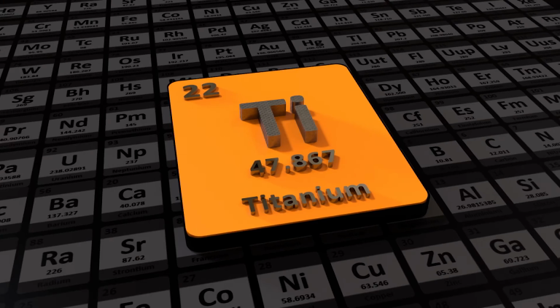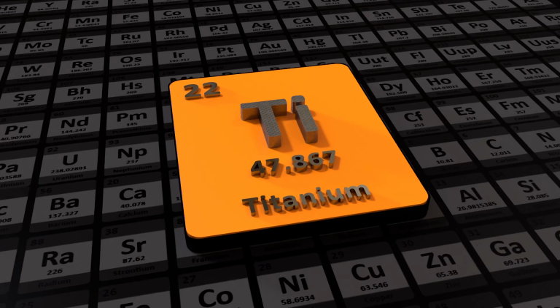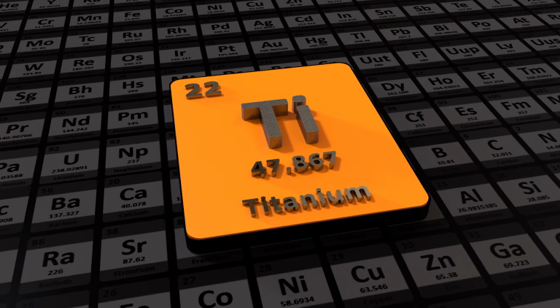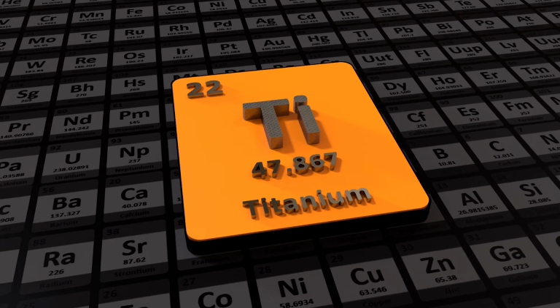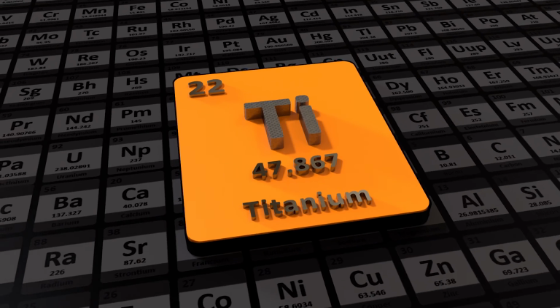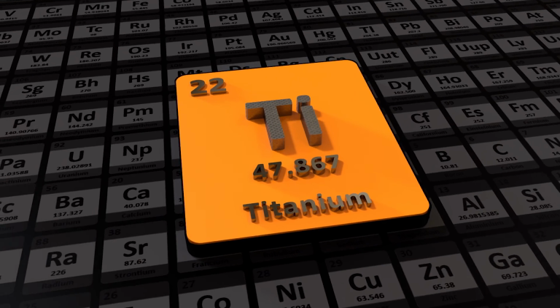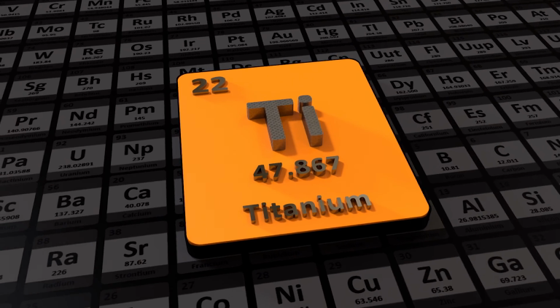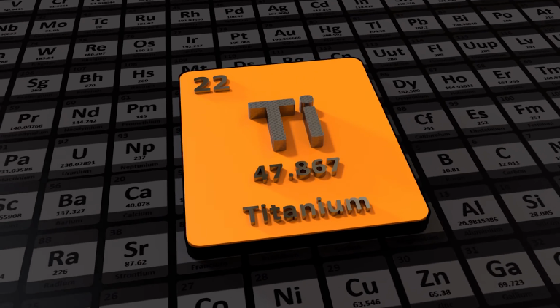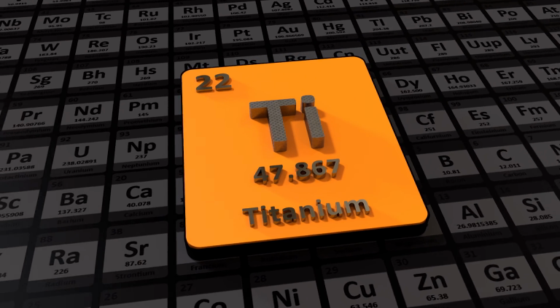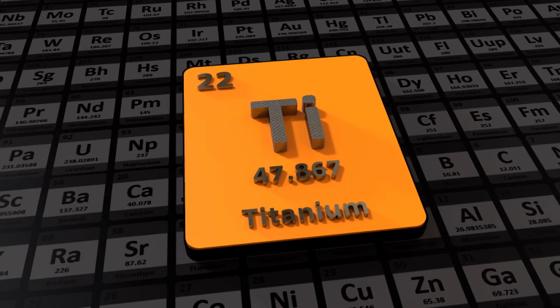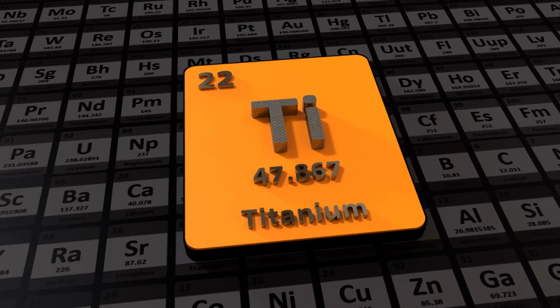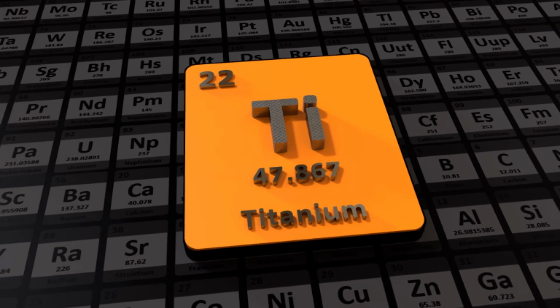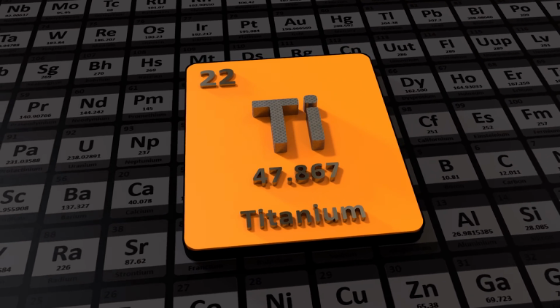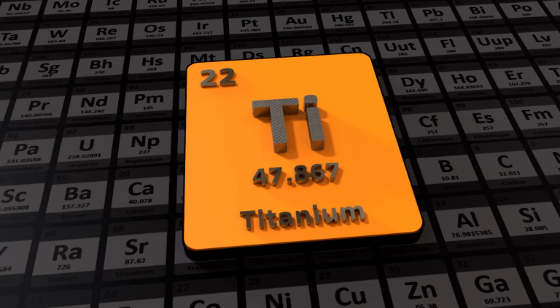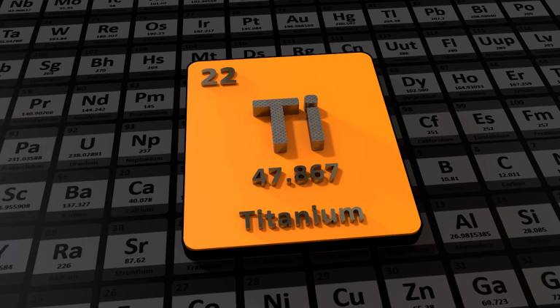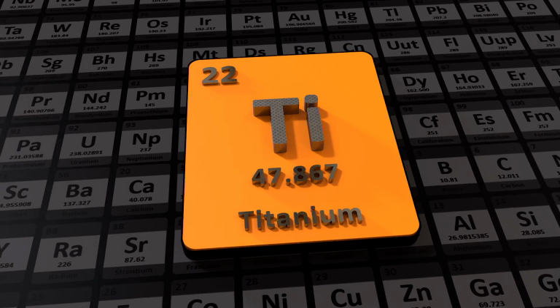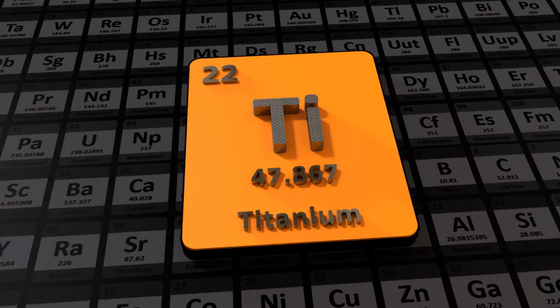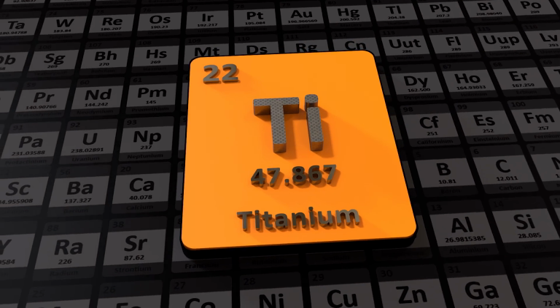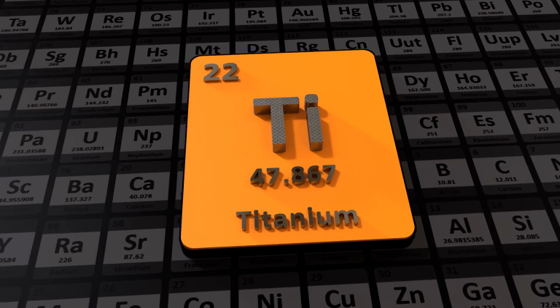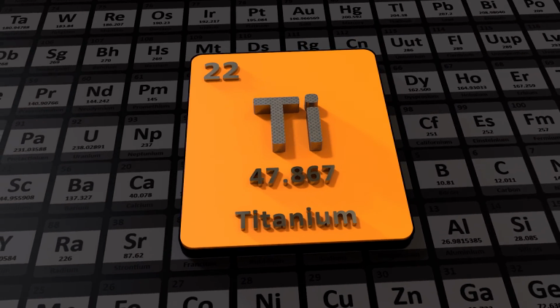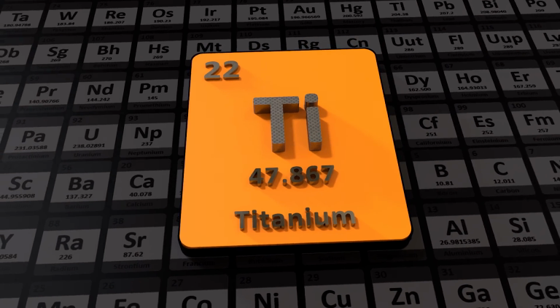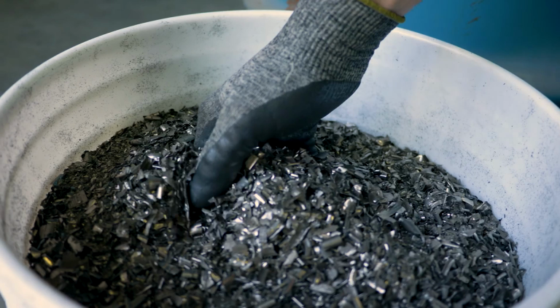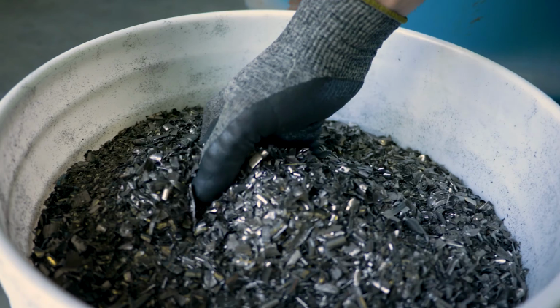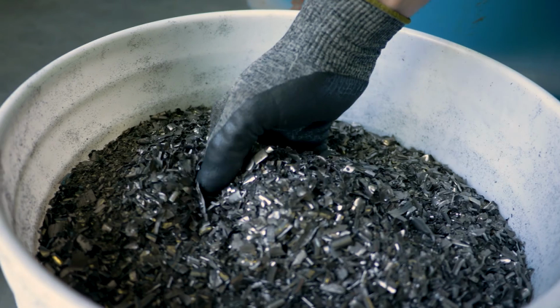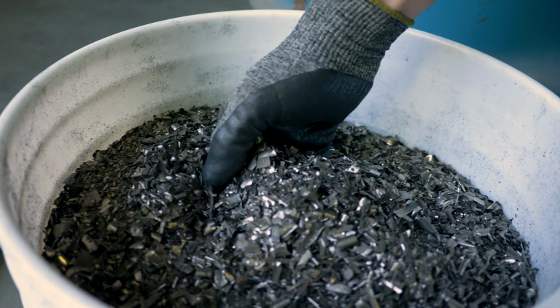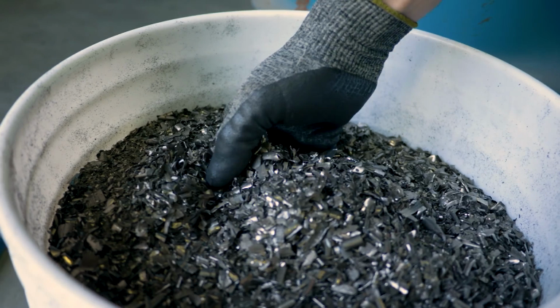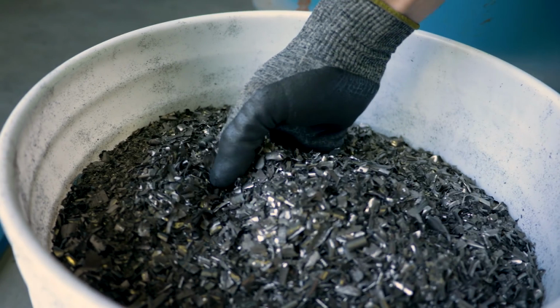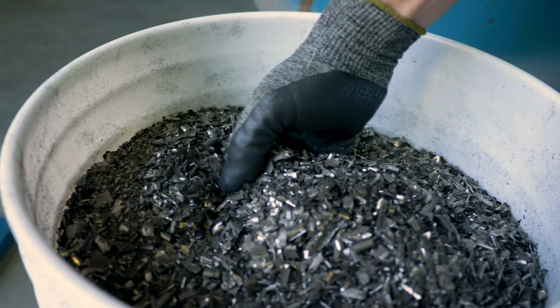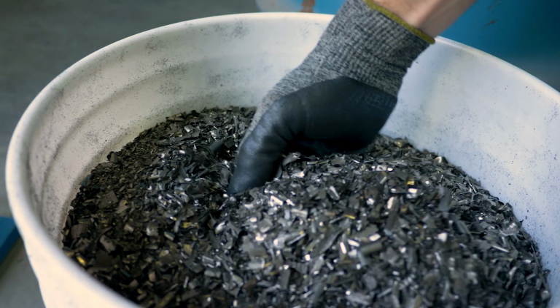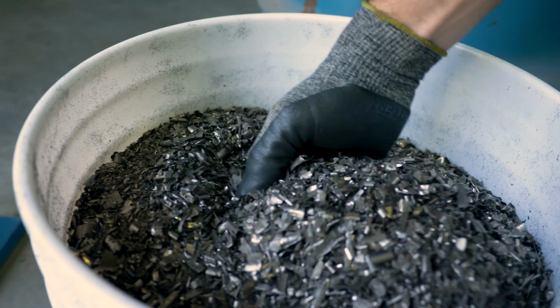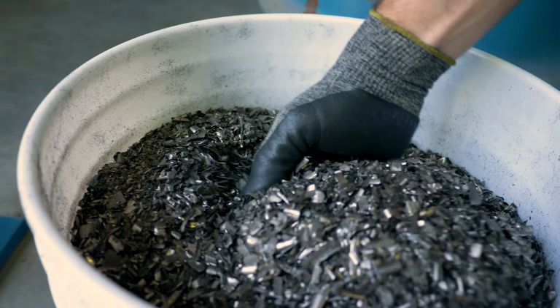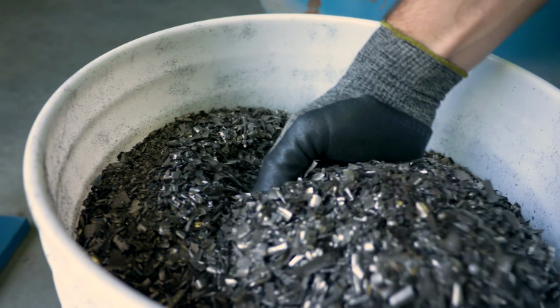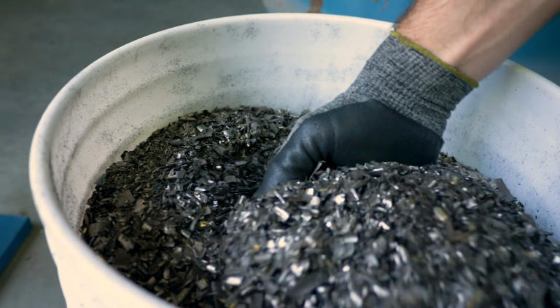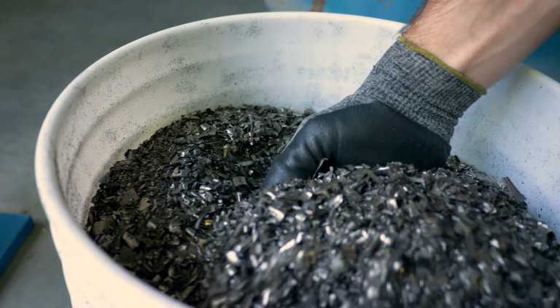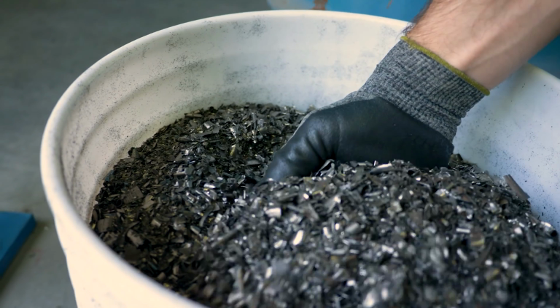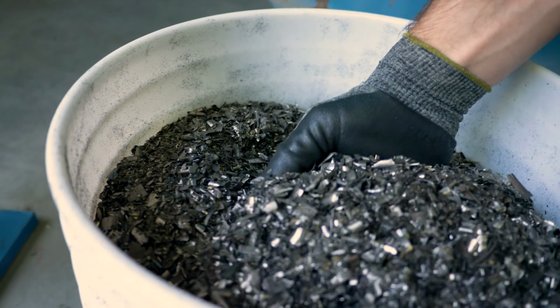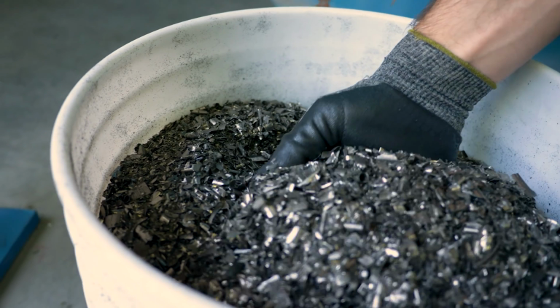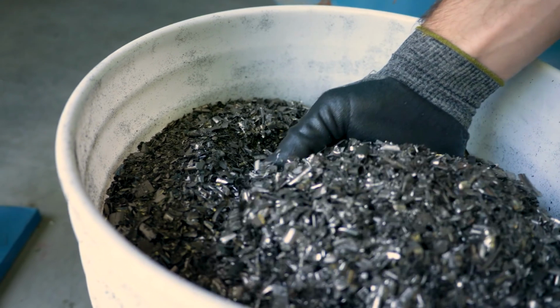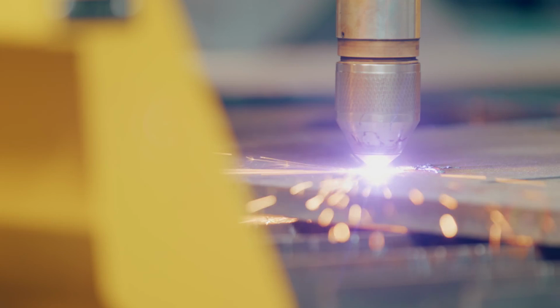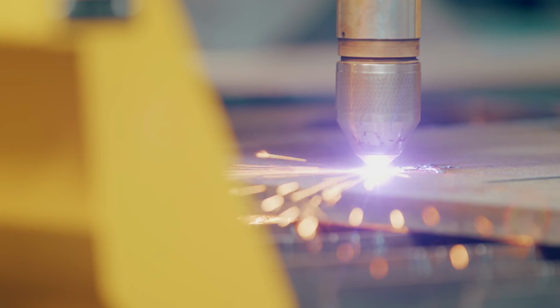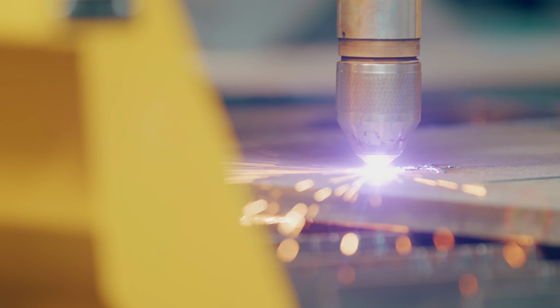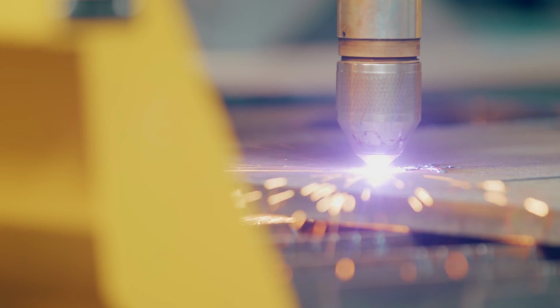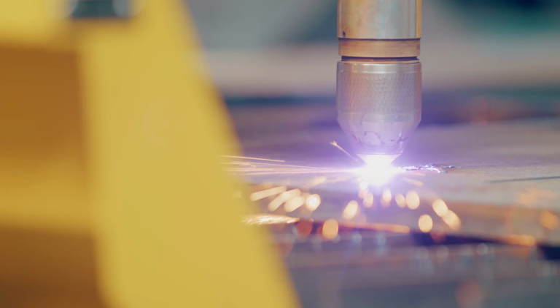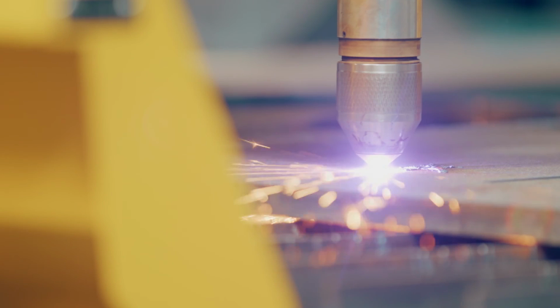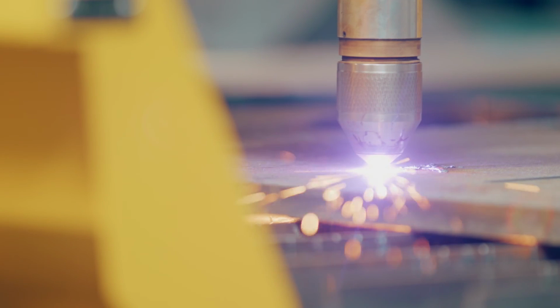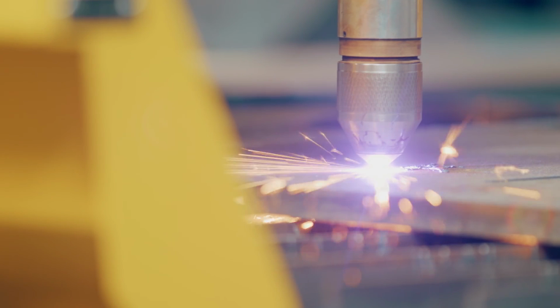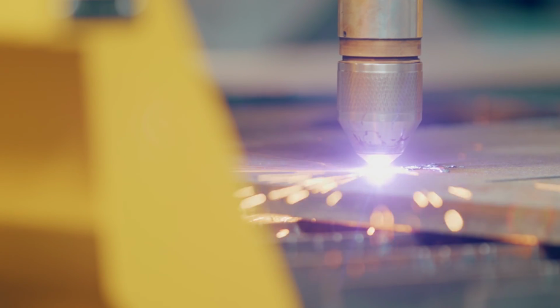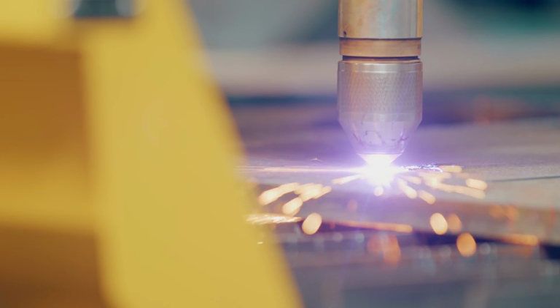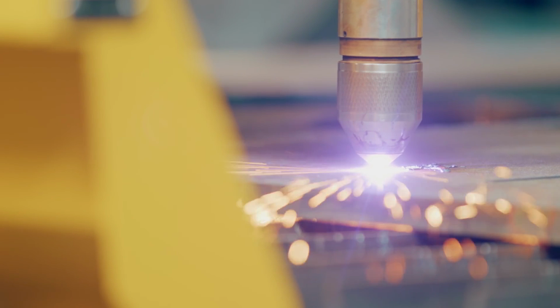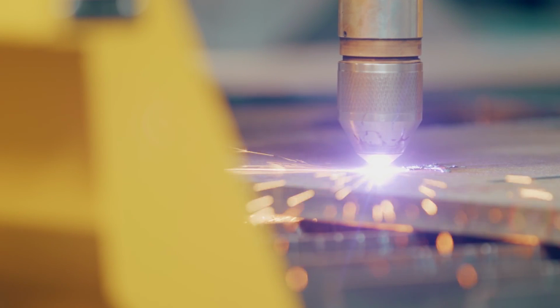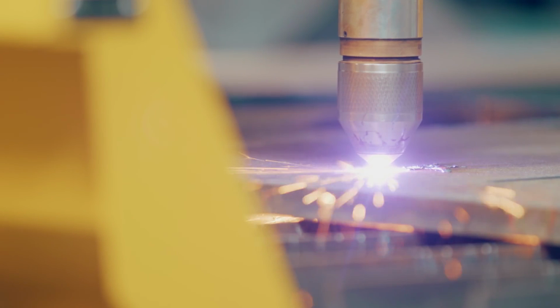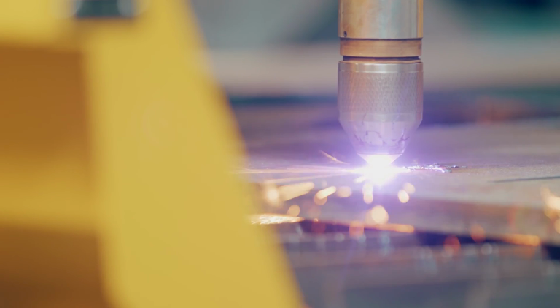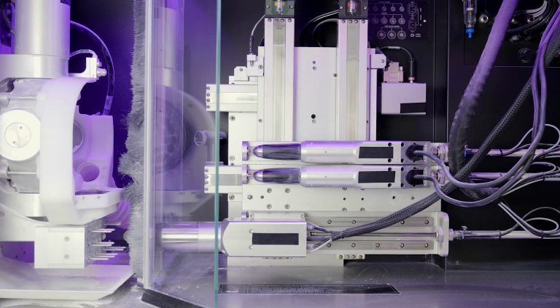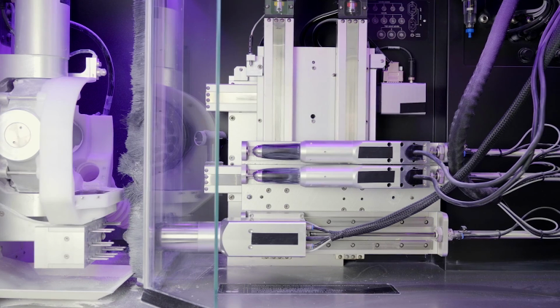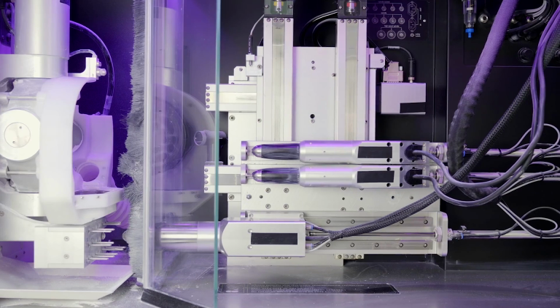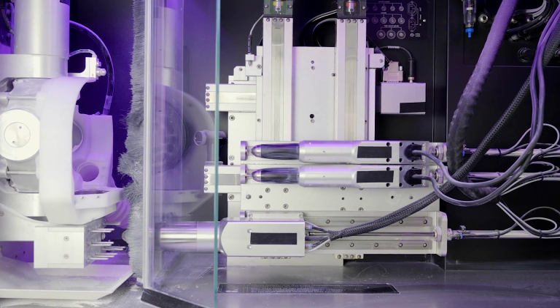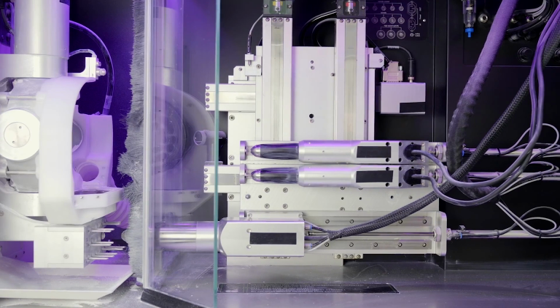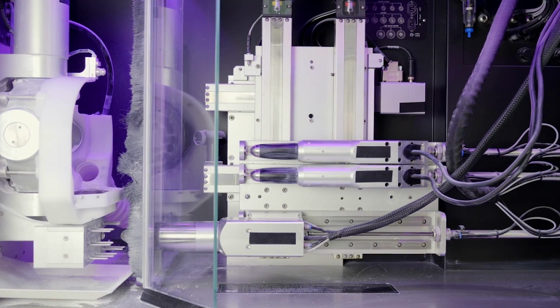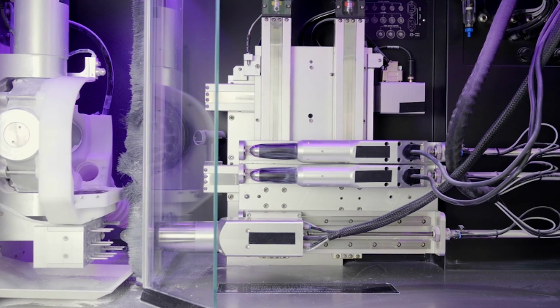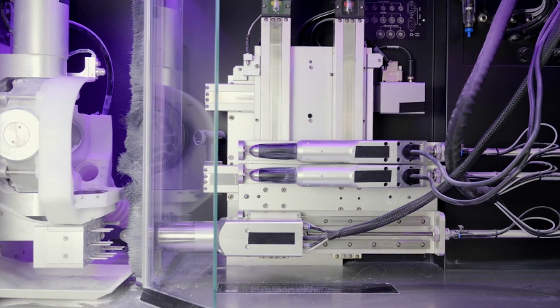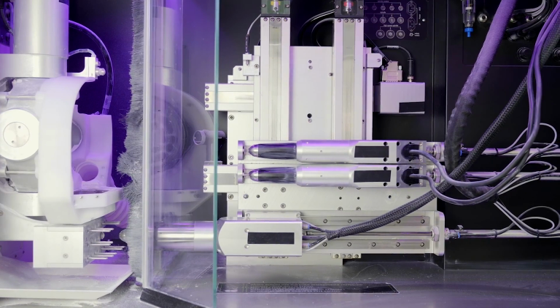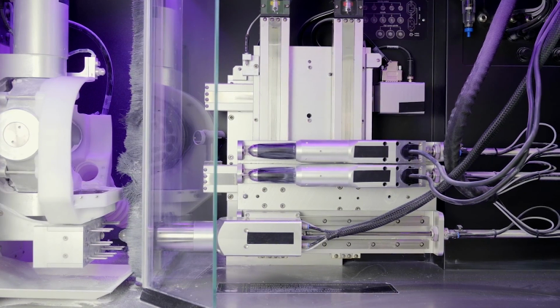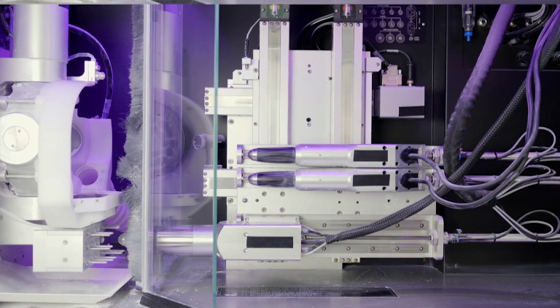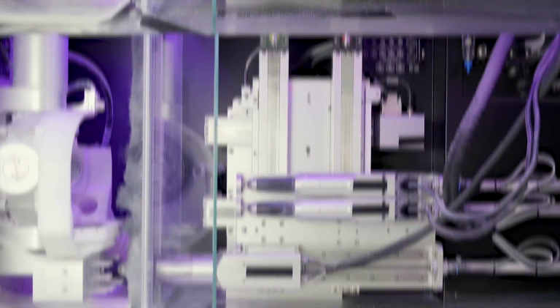Titanium is a transition metal that is known for its exceptional strength-to-weight ratio, corrosion resistance, and biocompatibility.